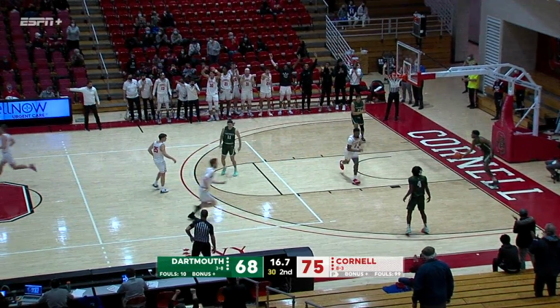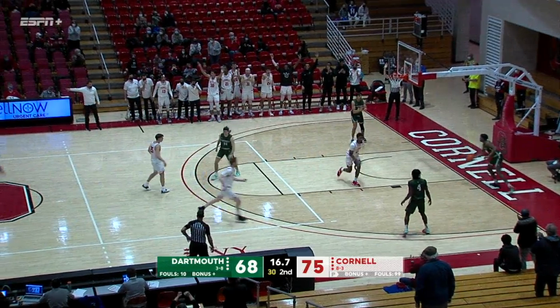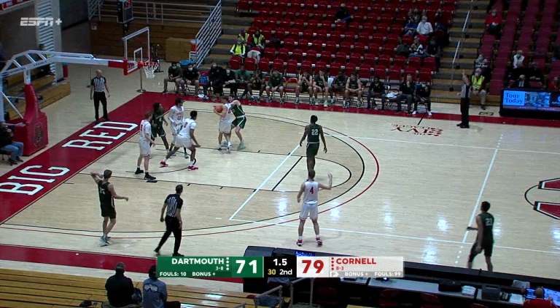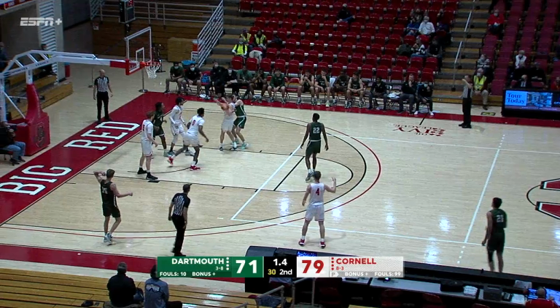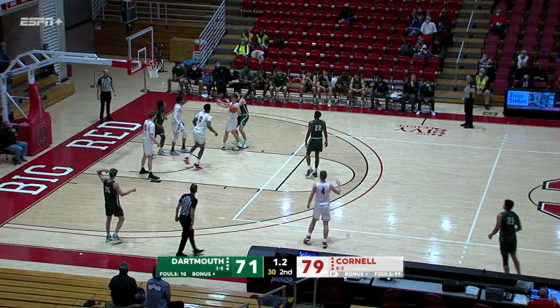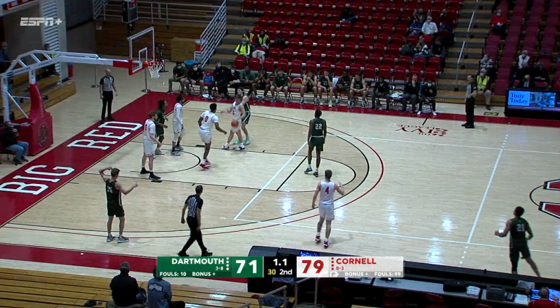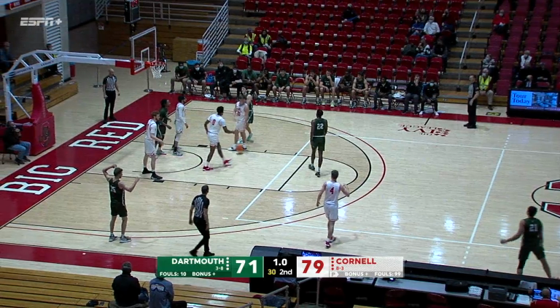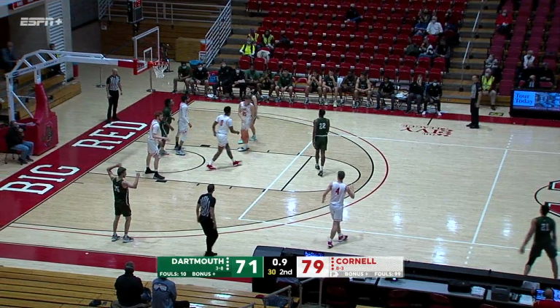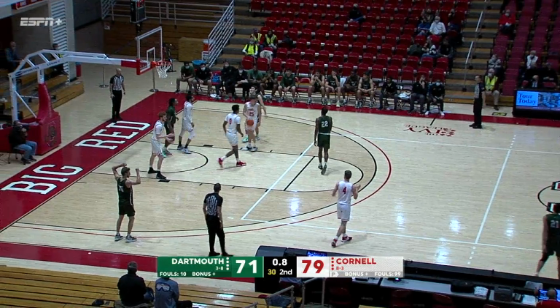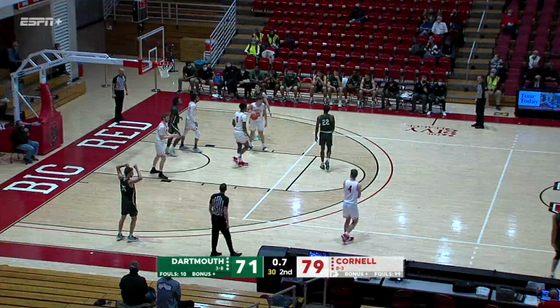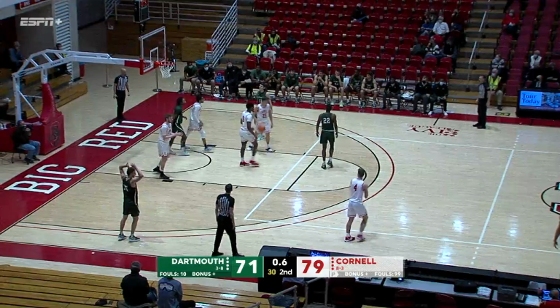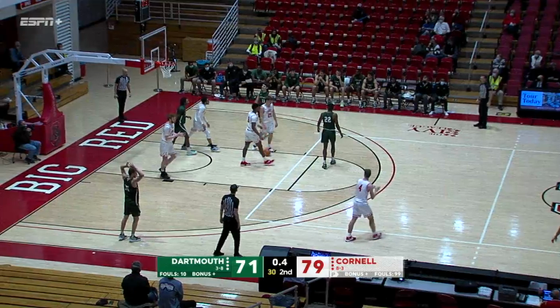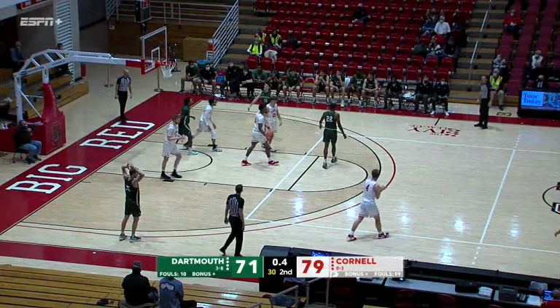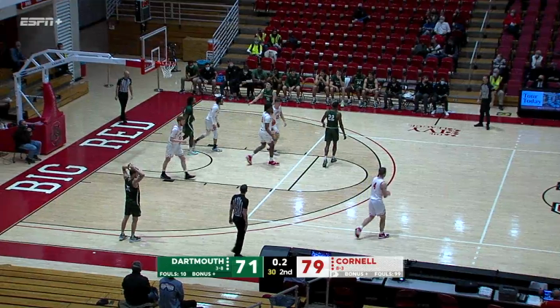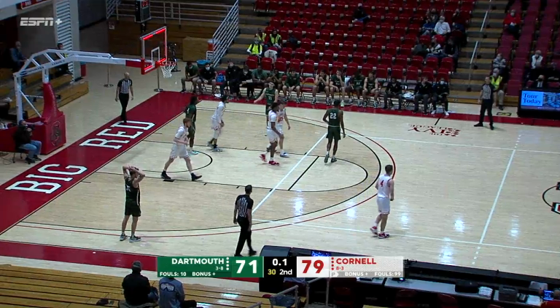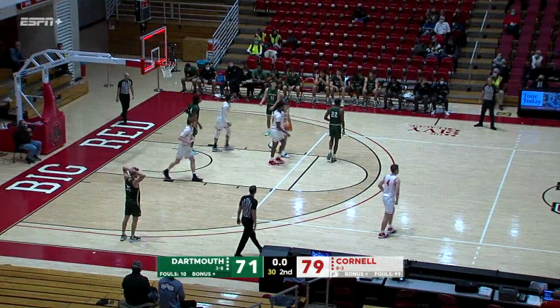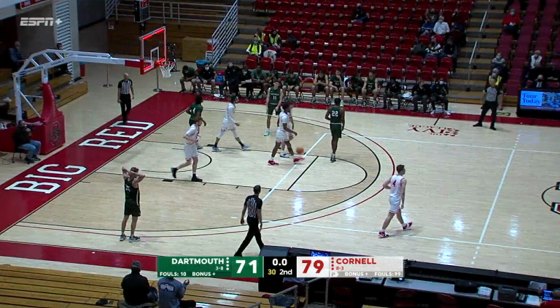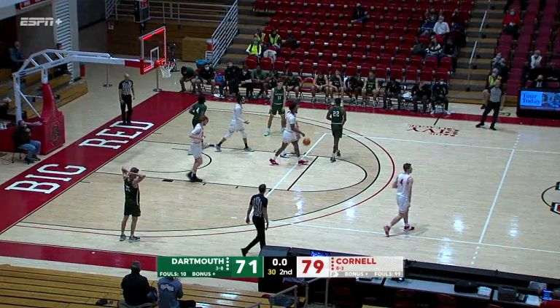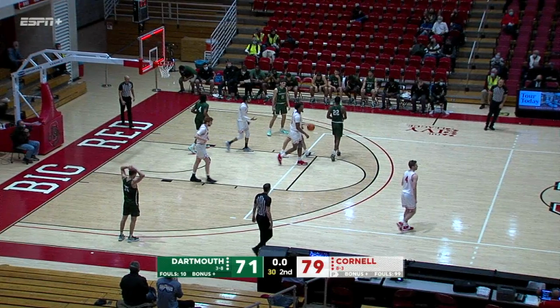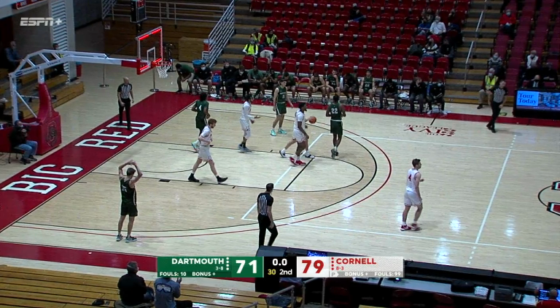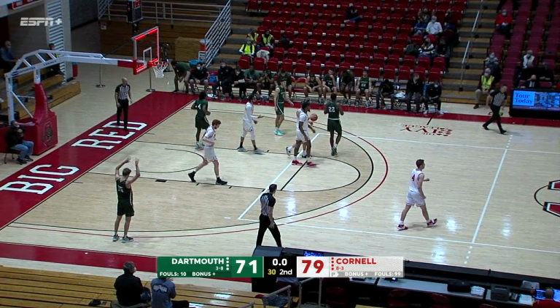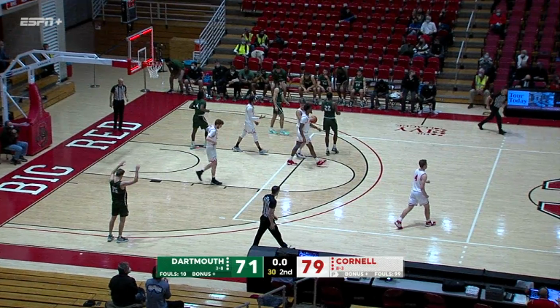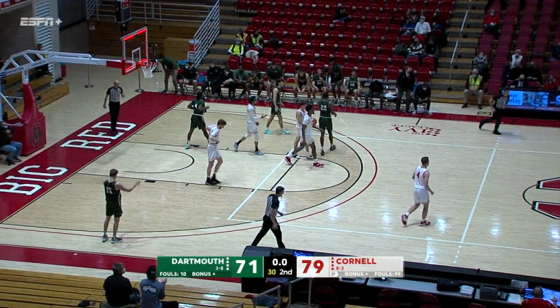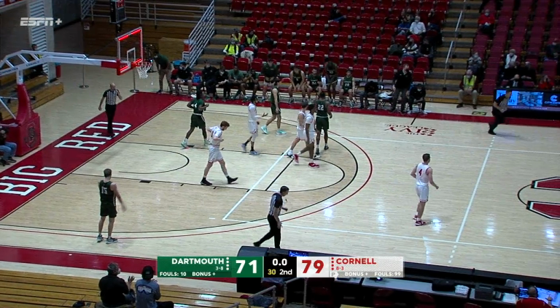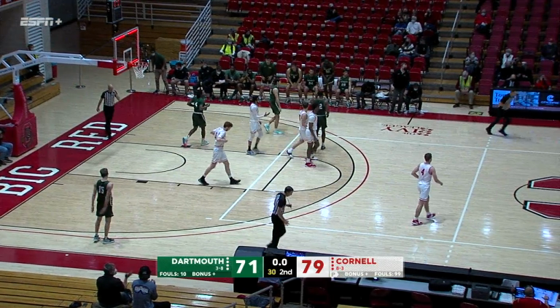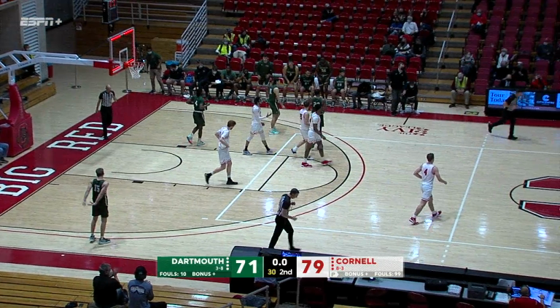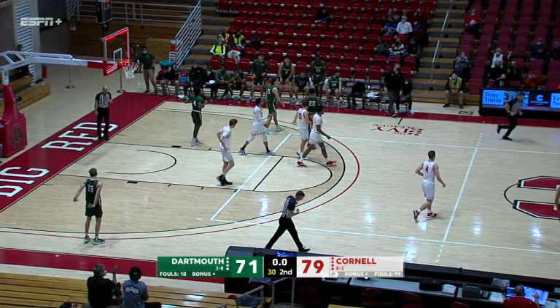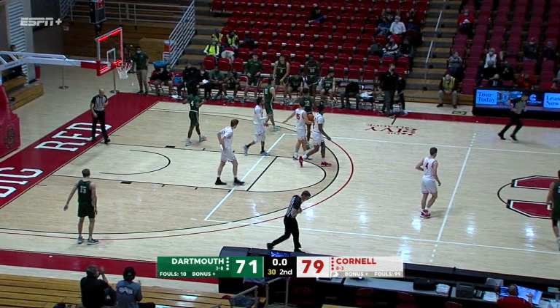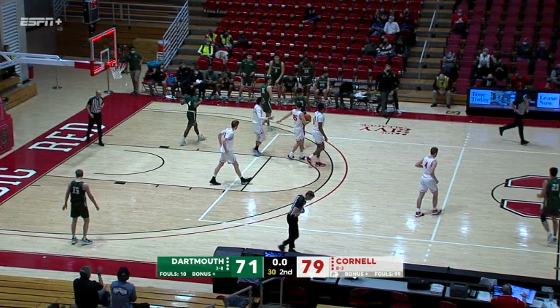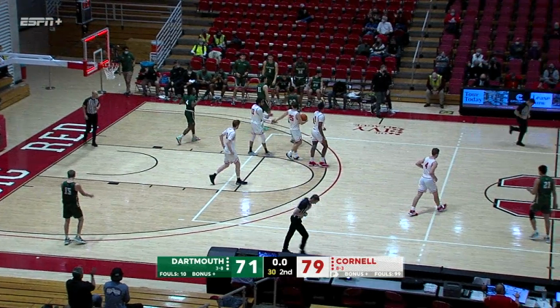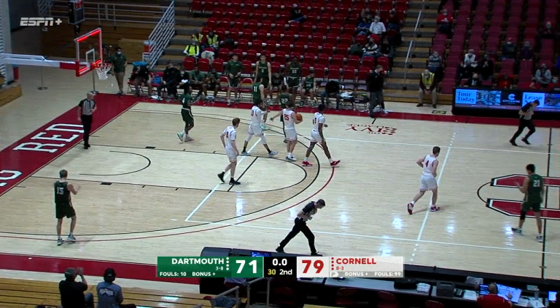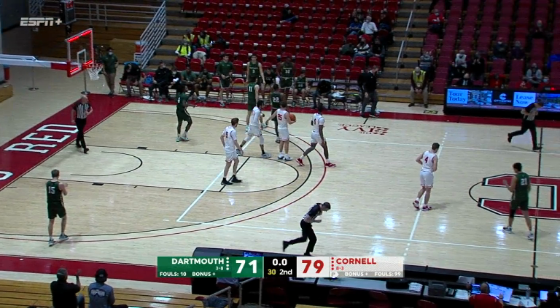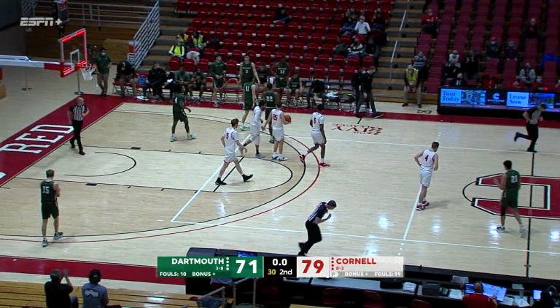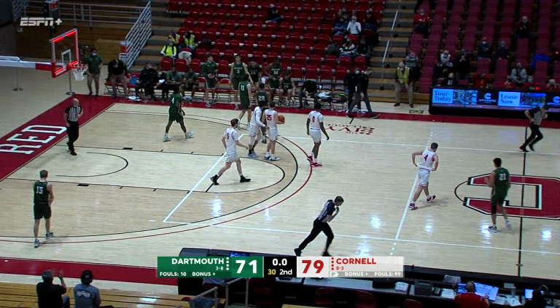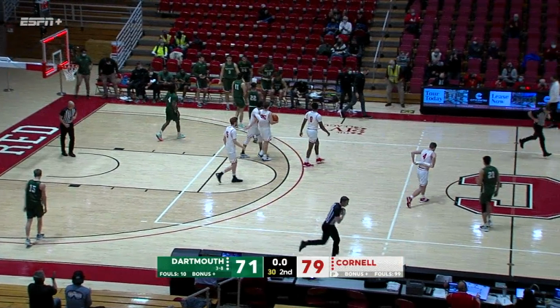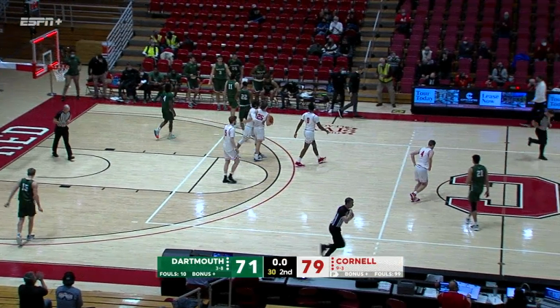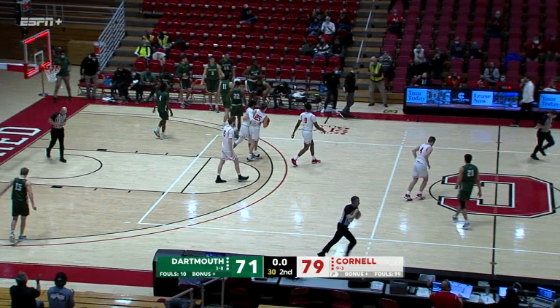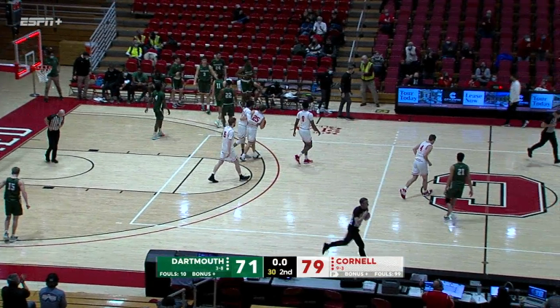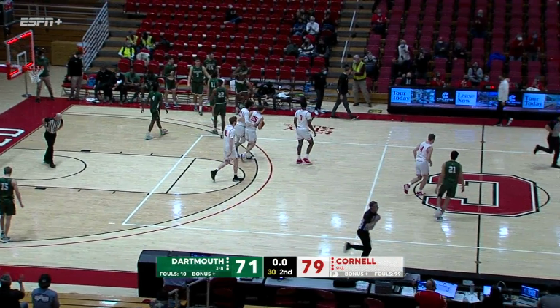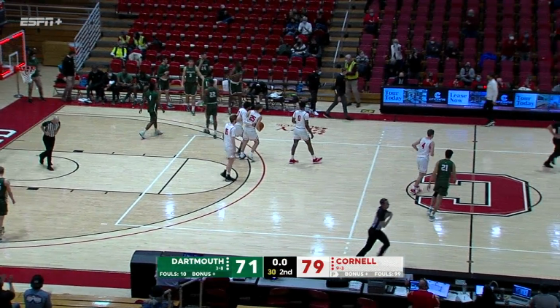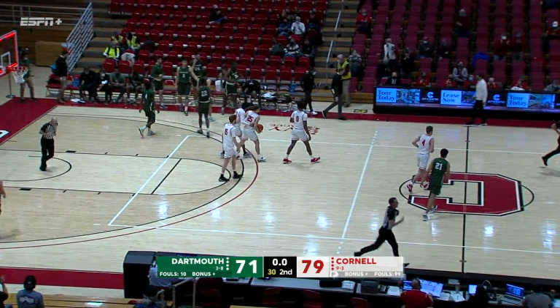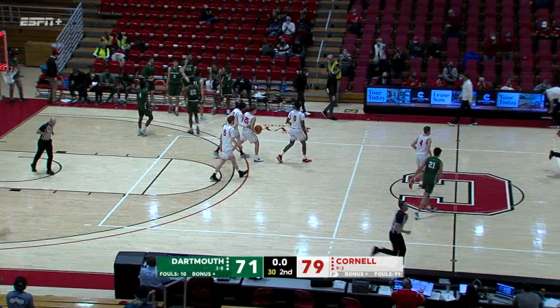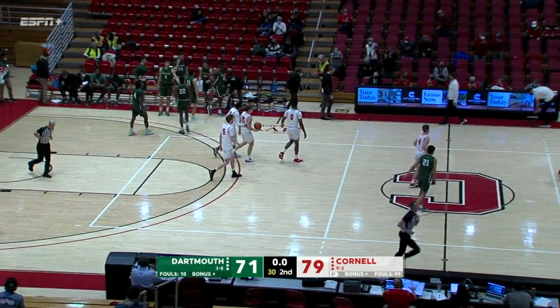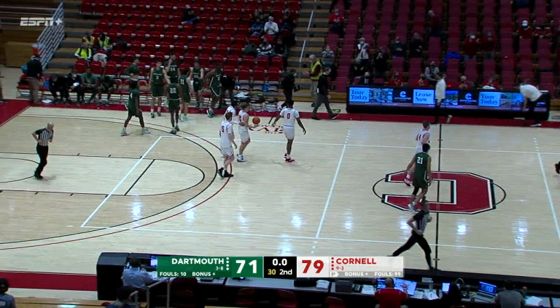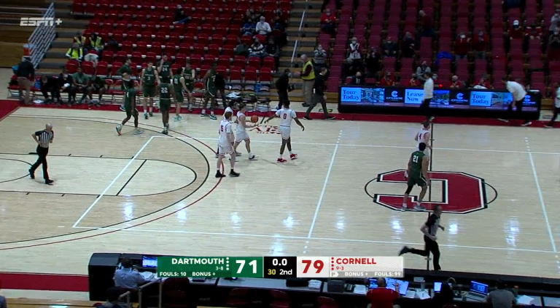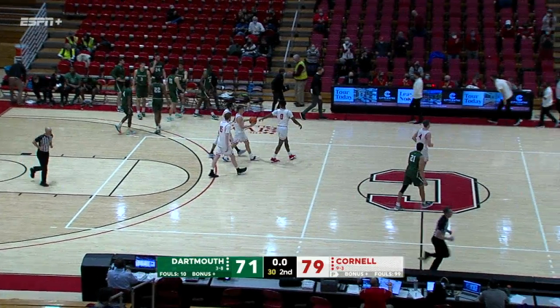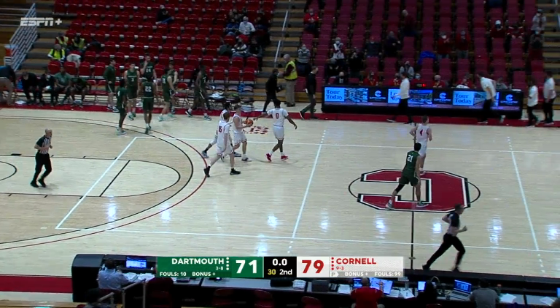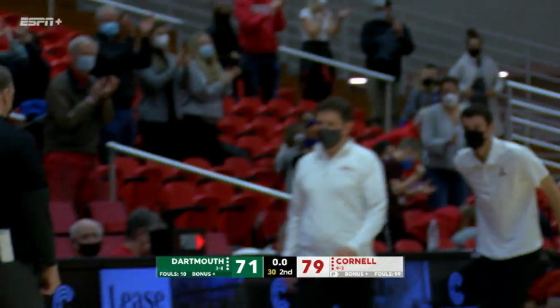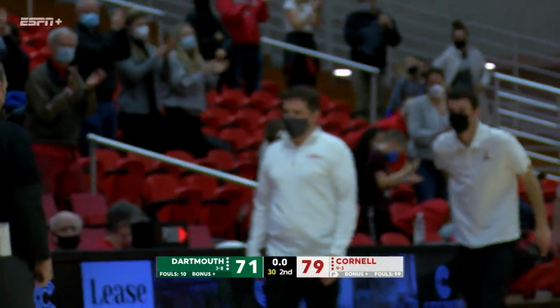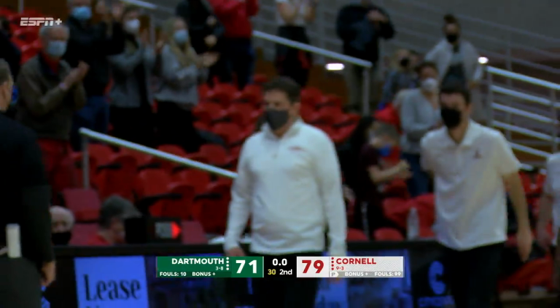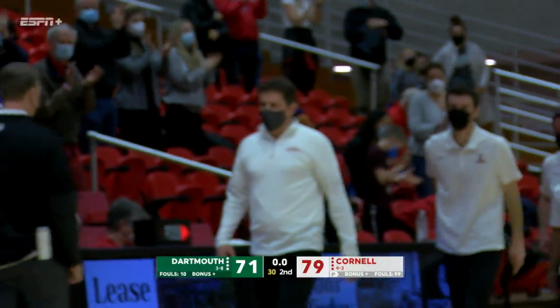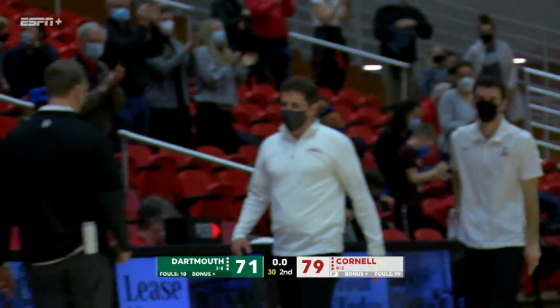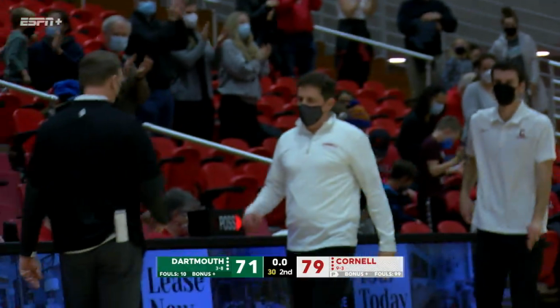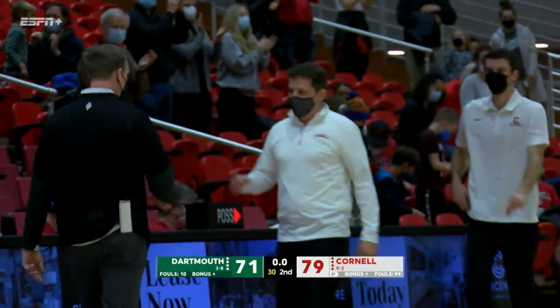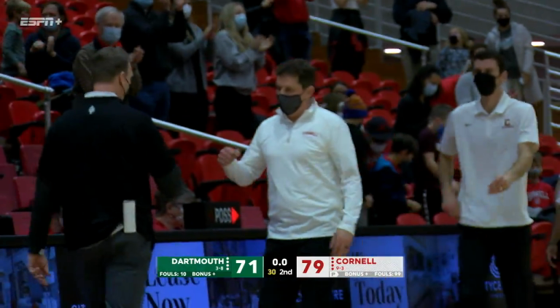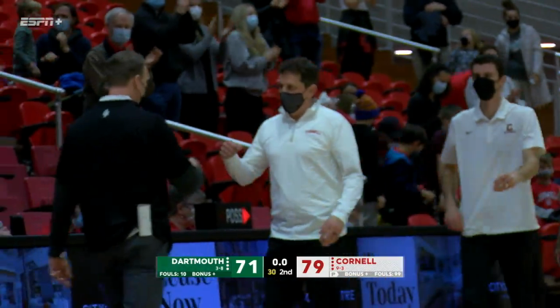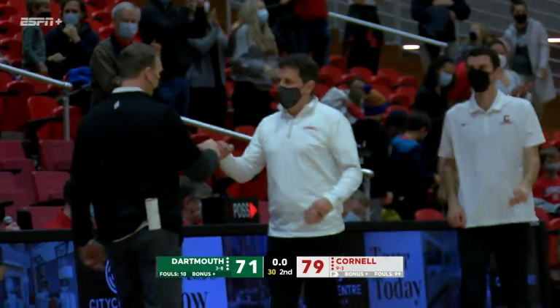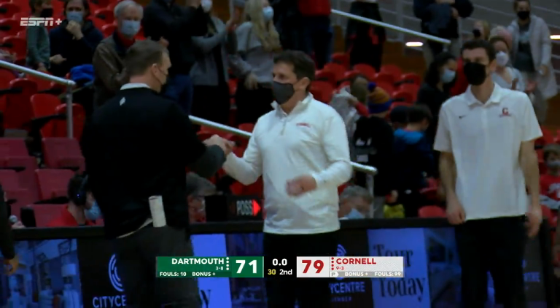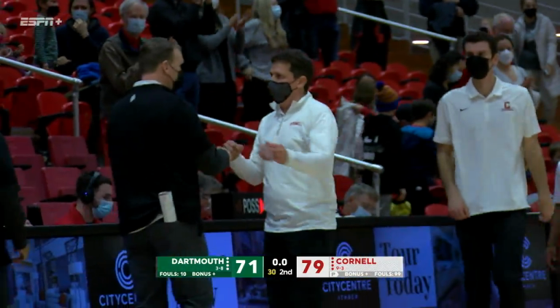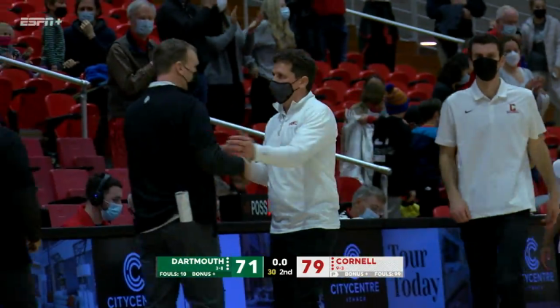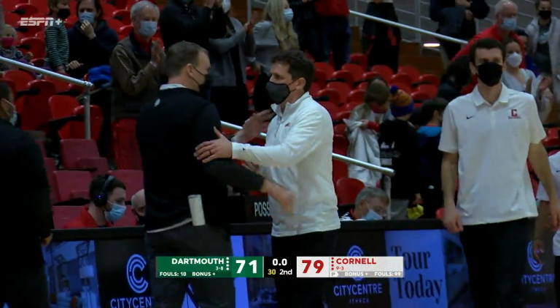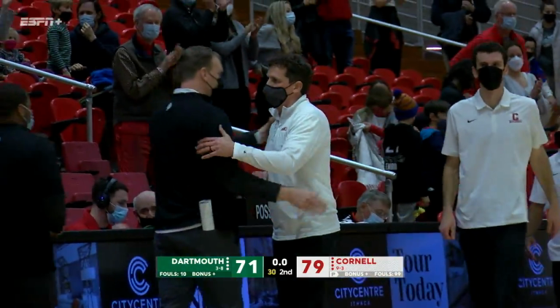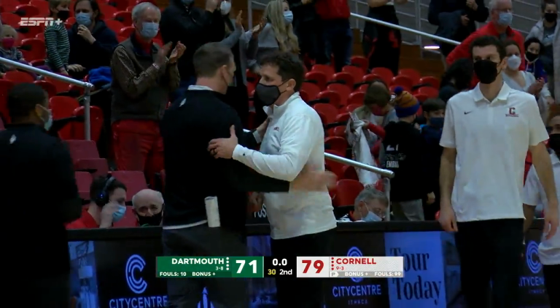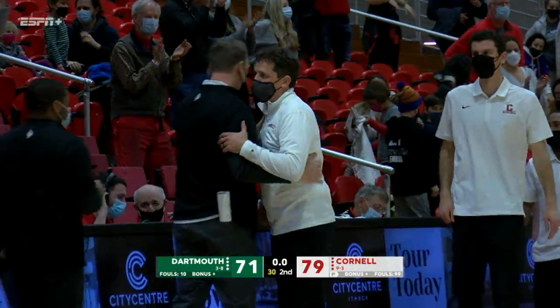Off the rim — fitting that the rebound goes to a senior in Dean Knoll. And Cornell holds on in this Ivy League opener in Ithaca.